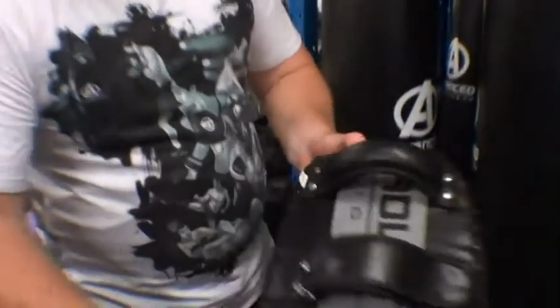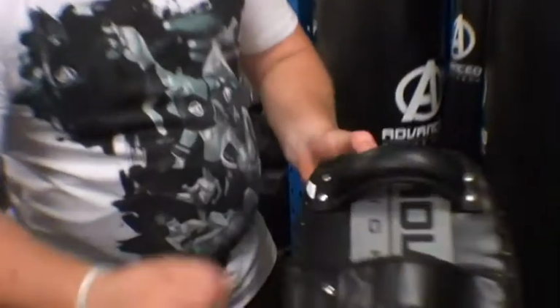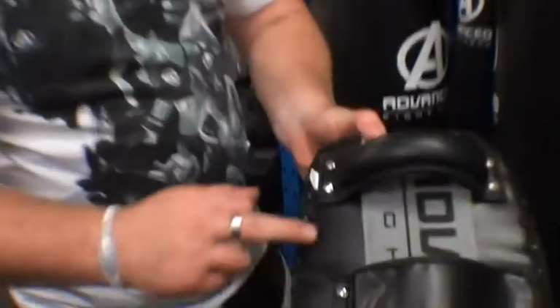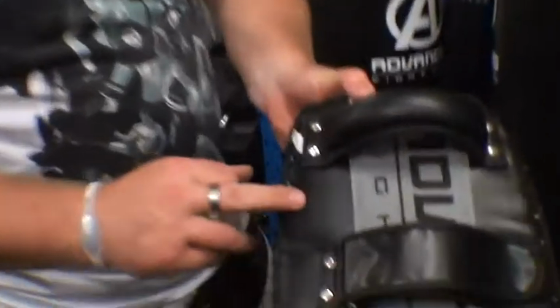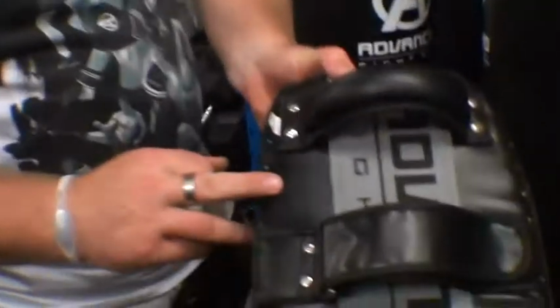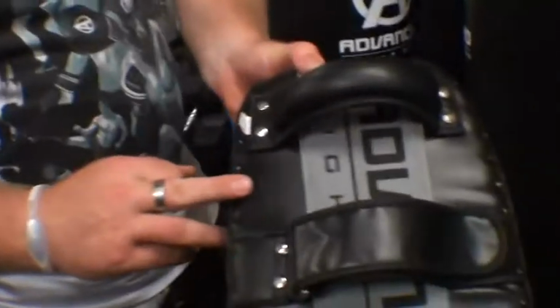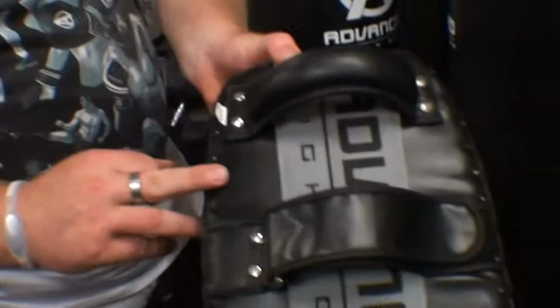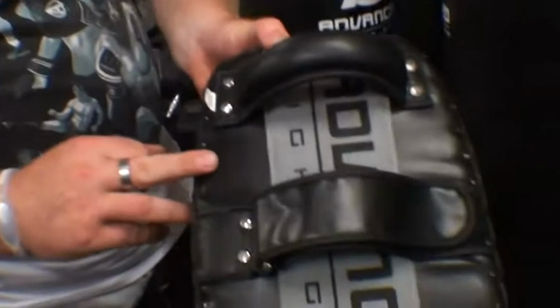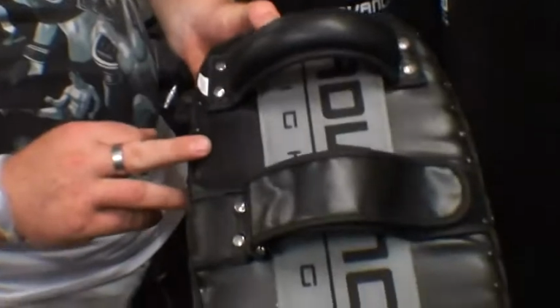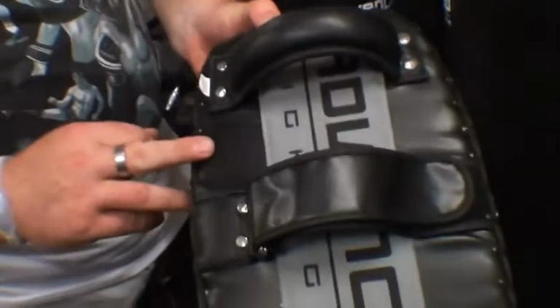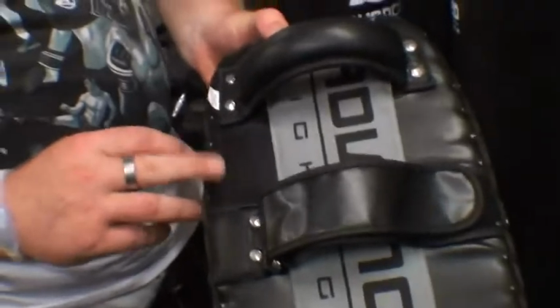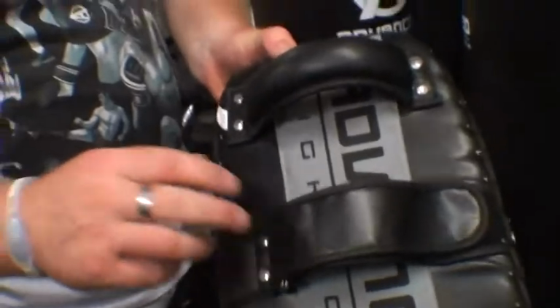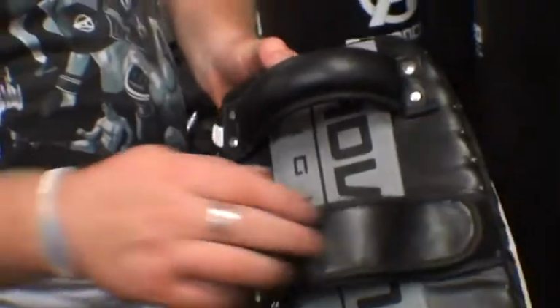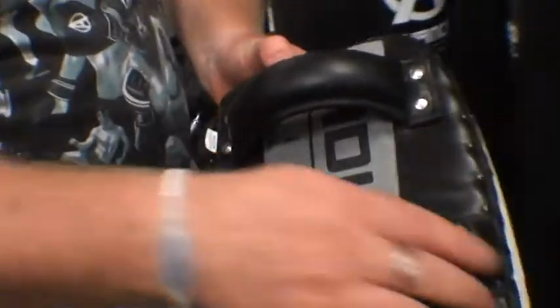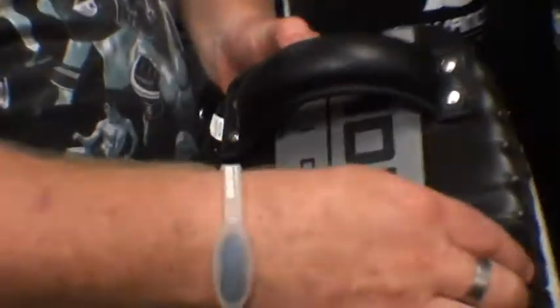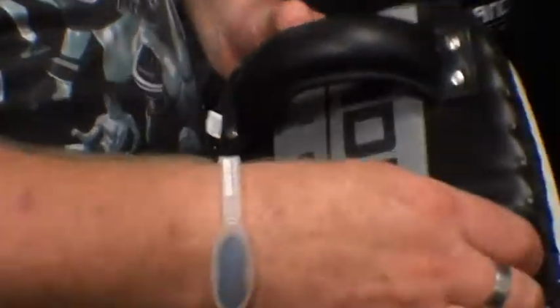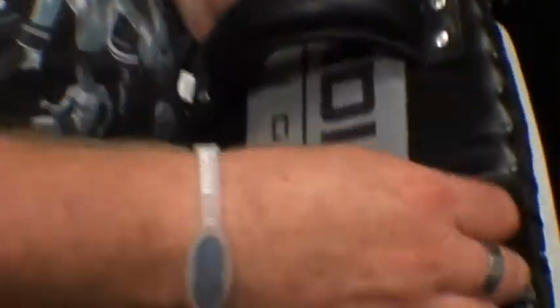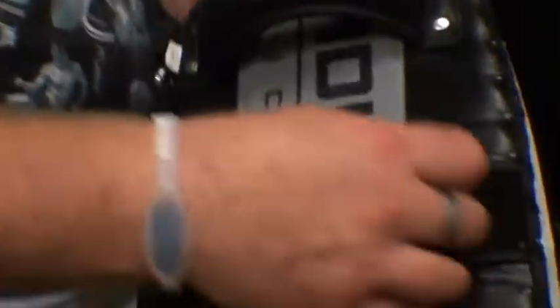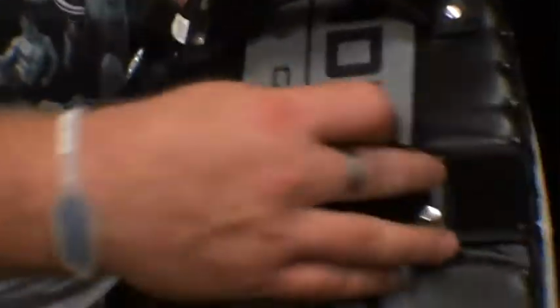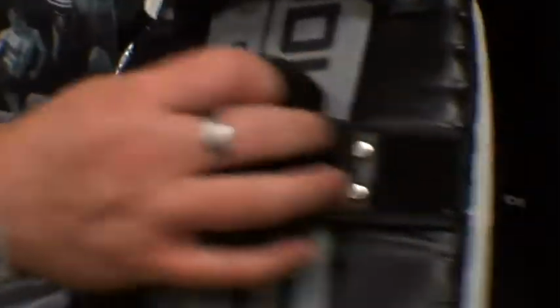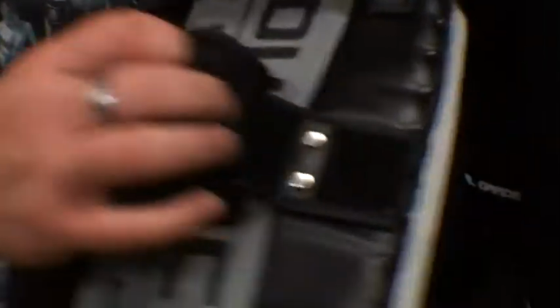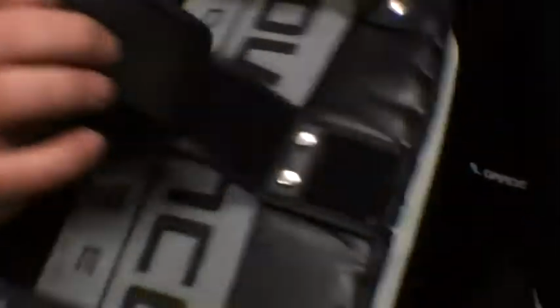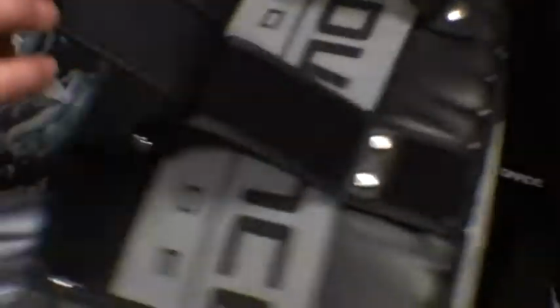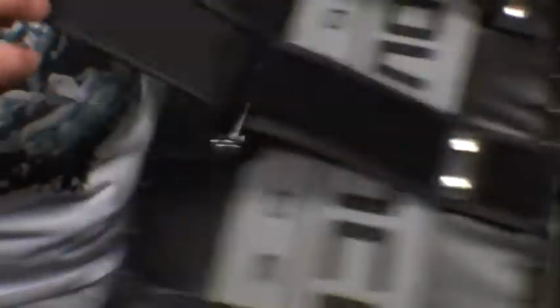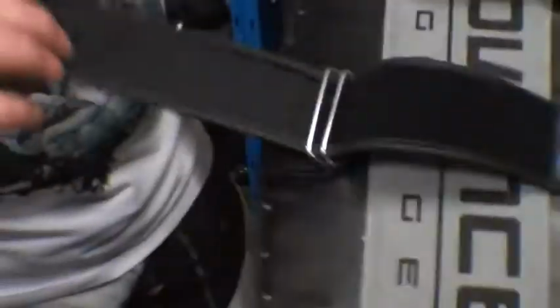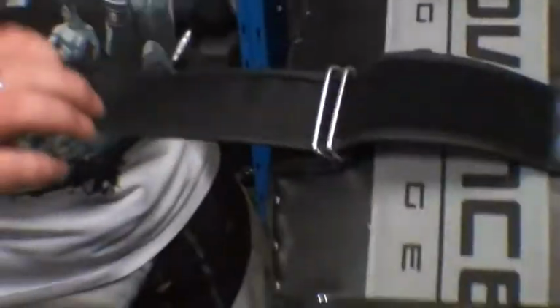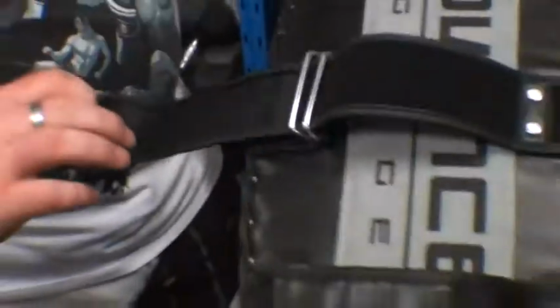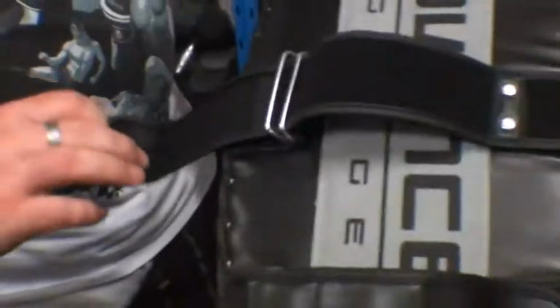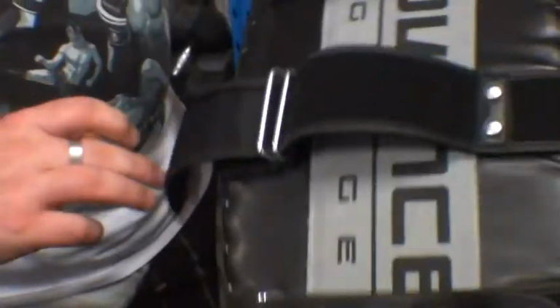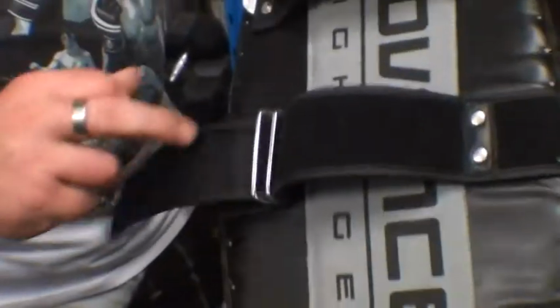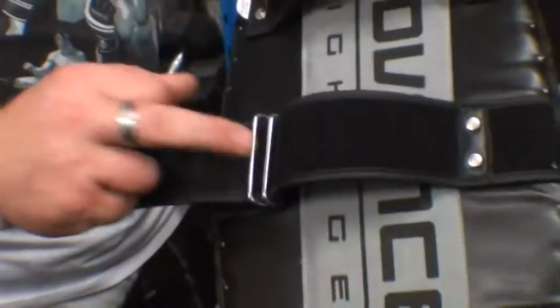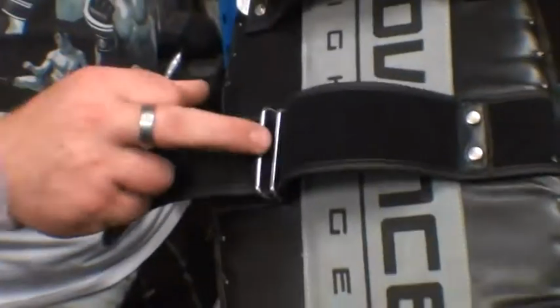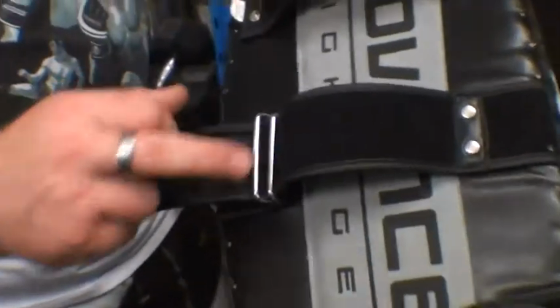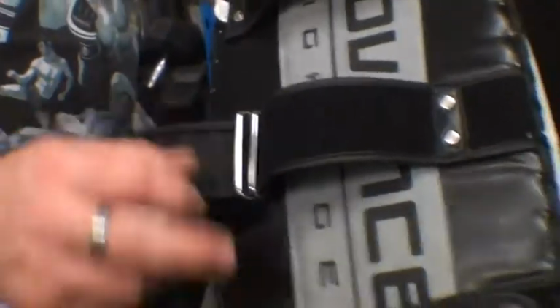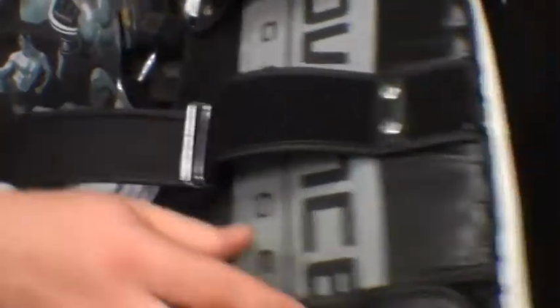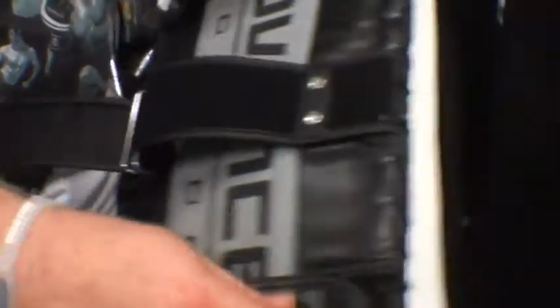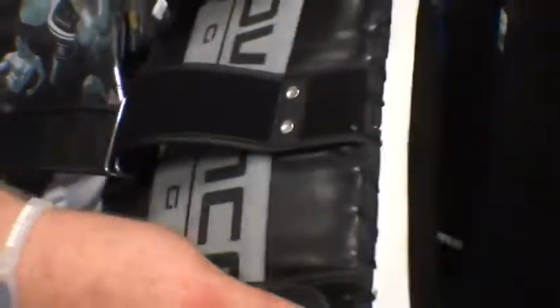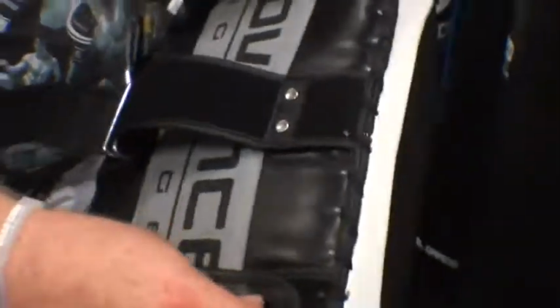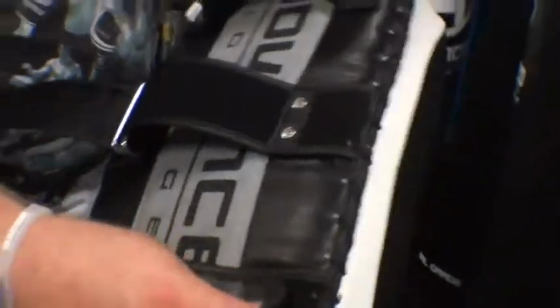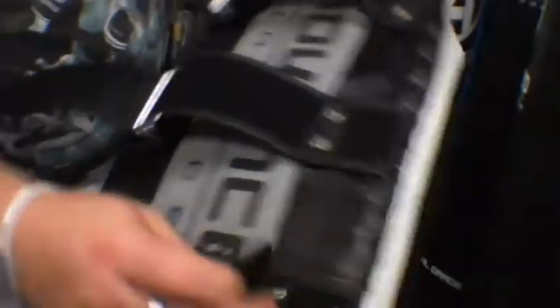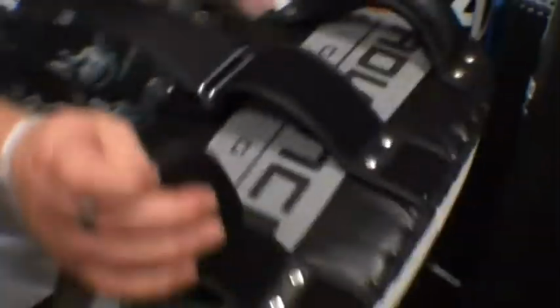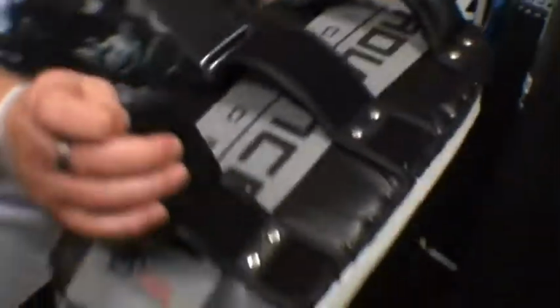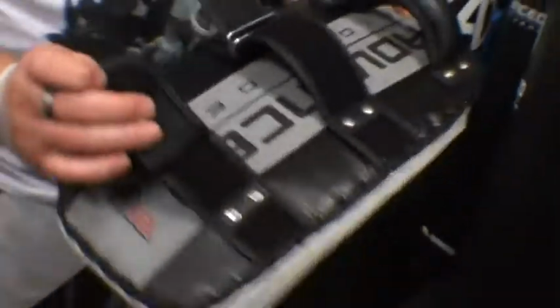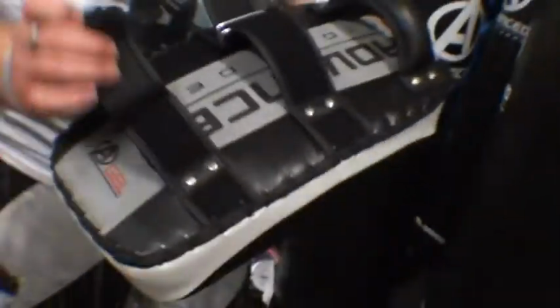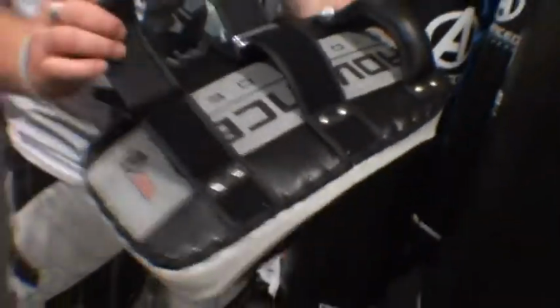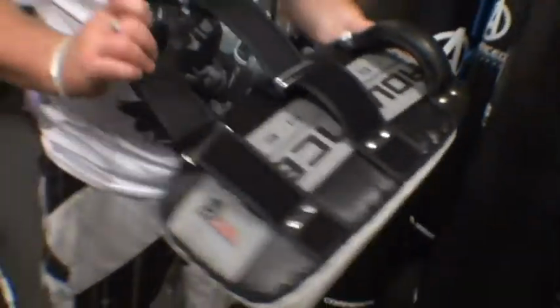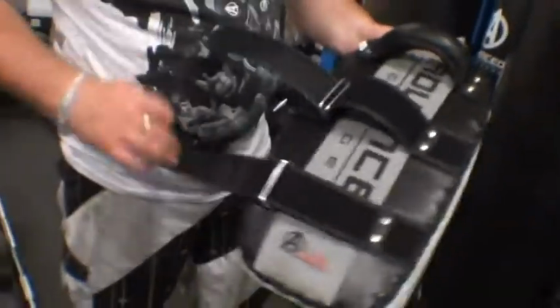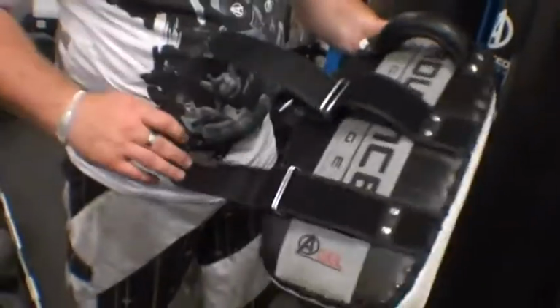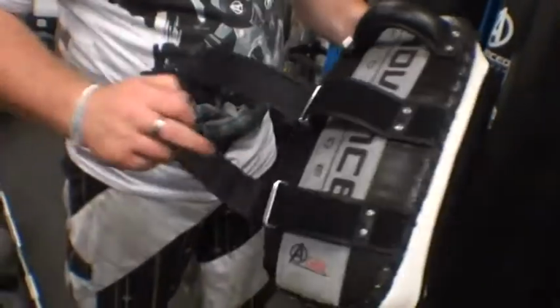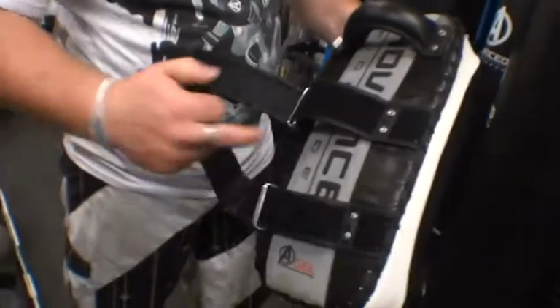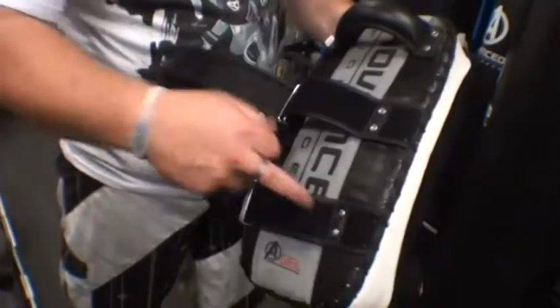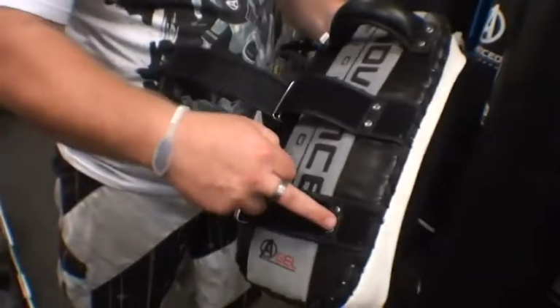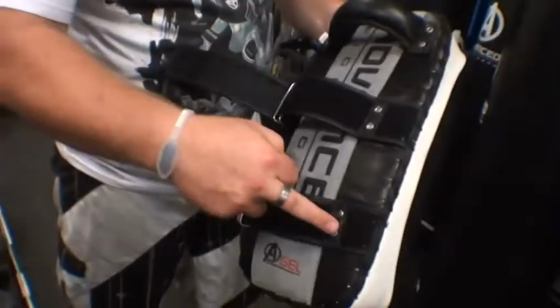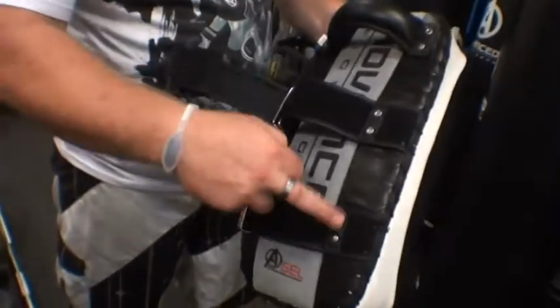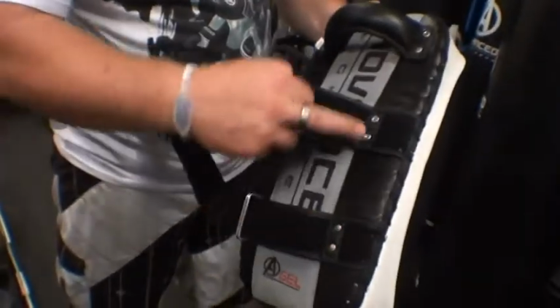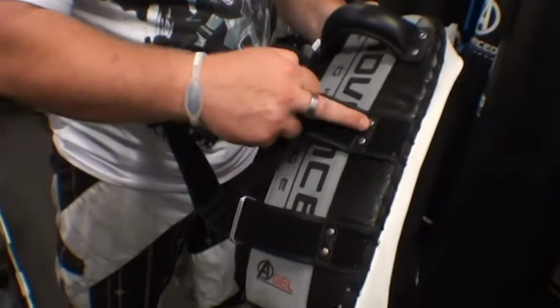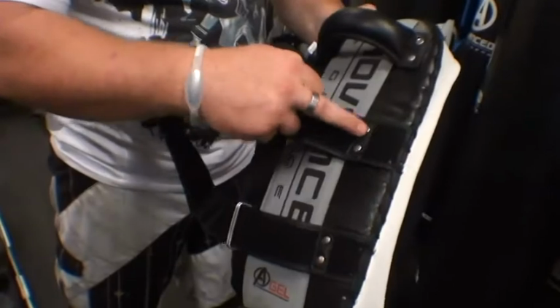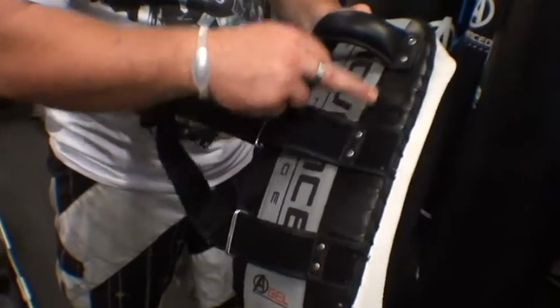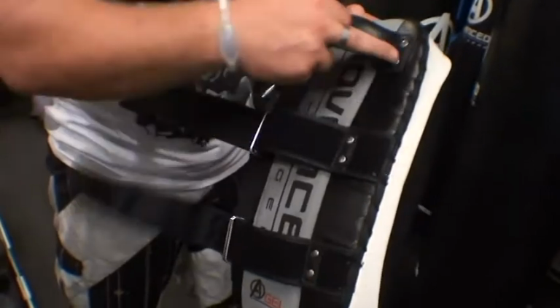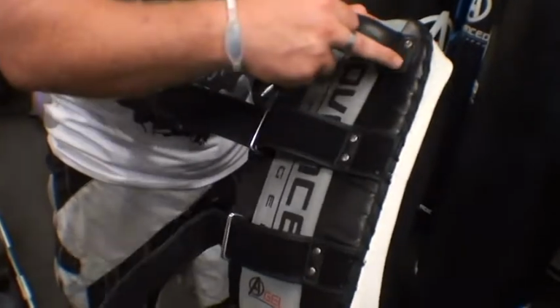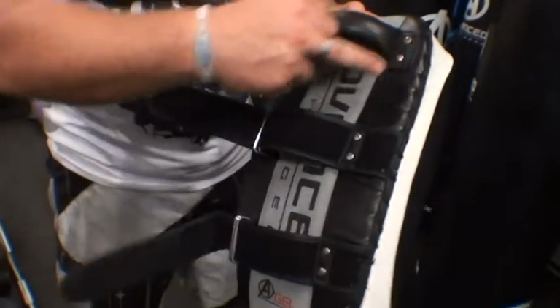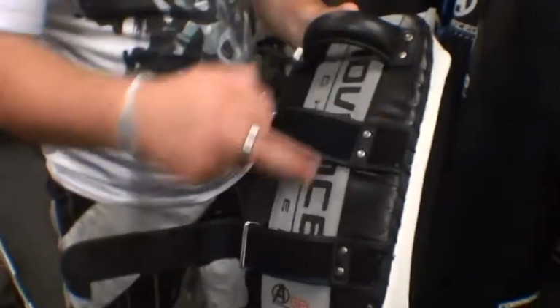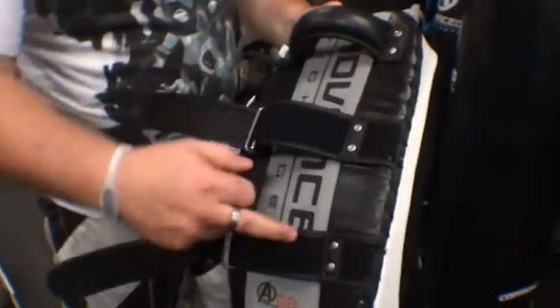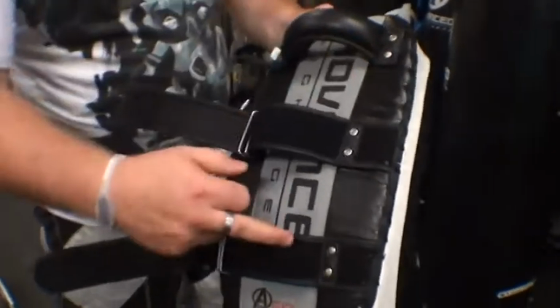On the back here we've got nice wide velcro straps, steel buckles, double stitched and reinforced throughout.